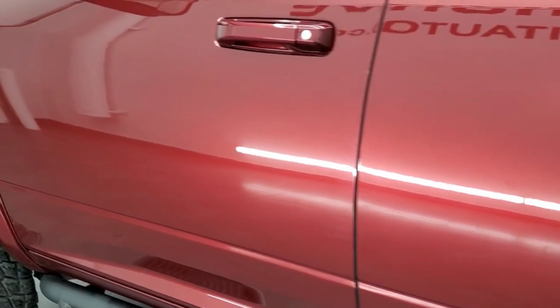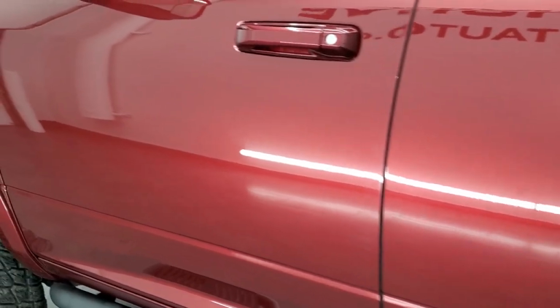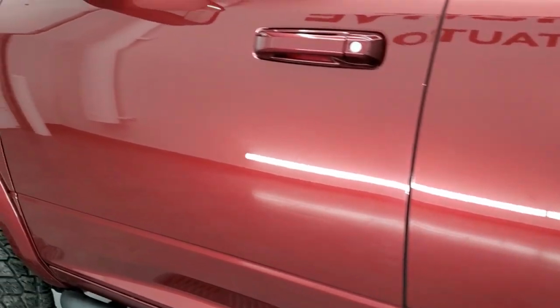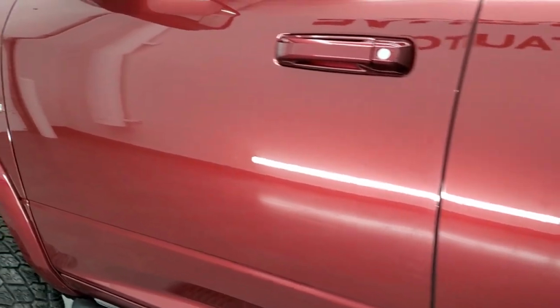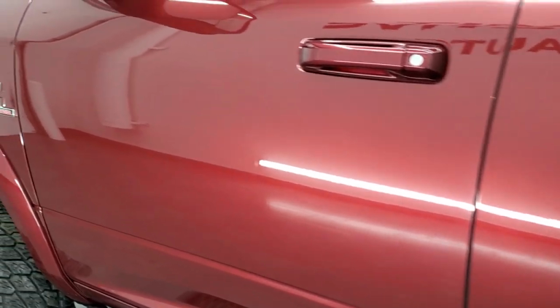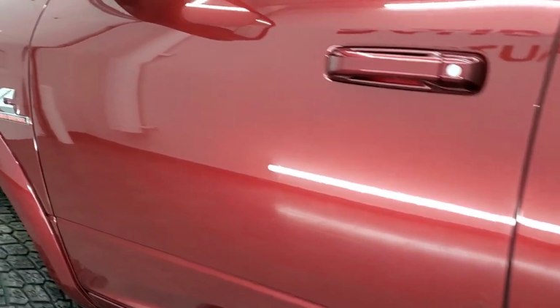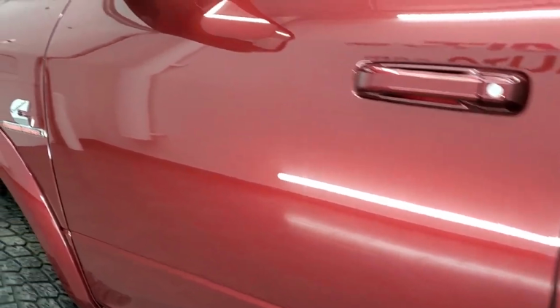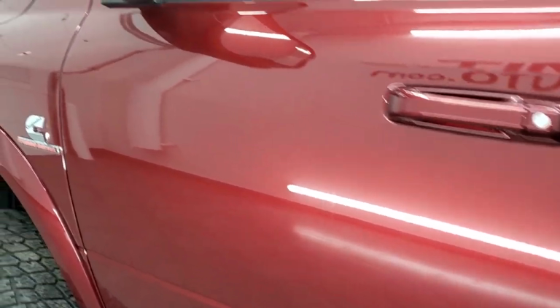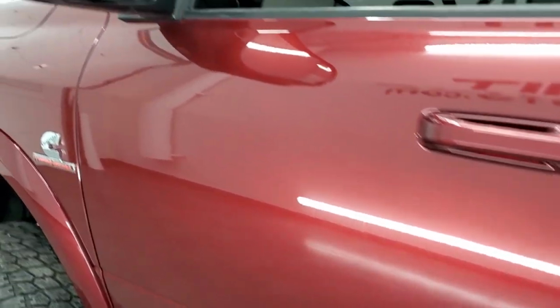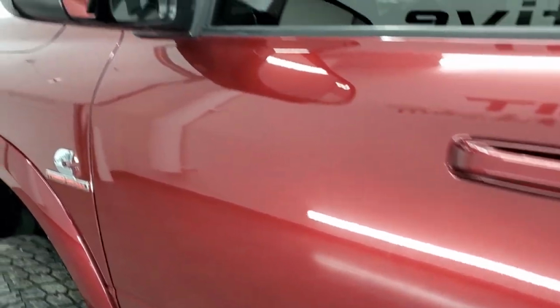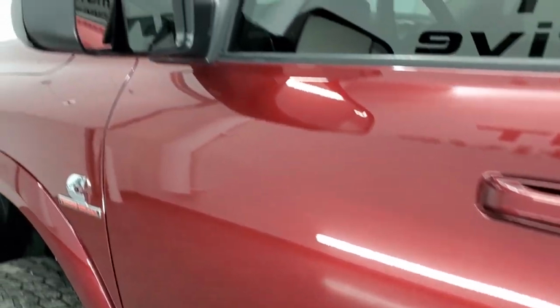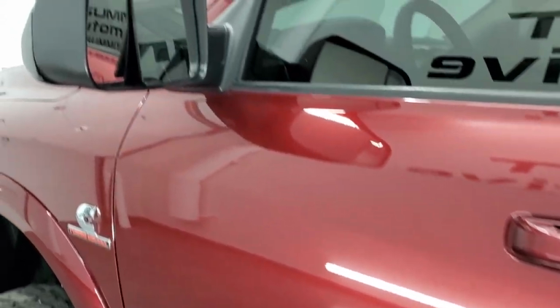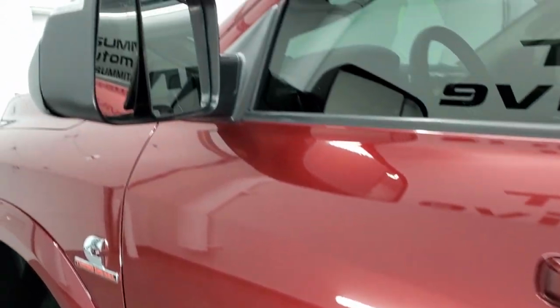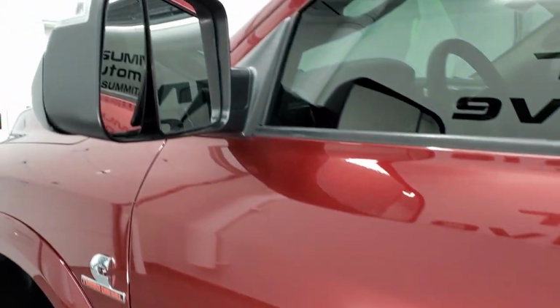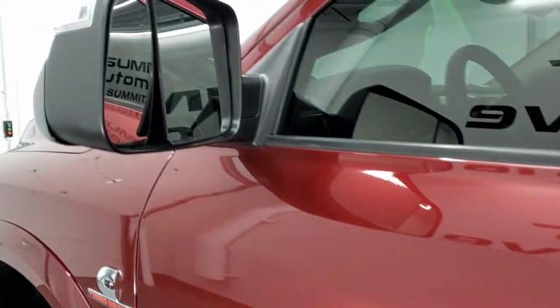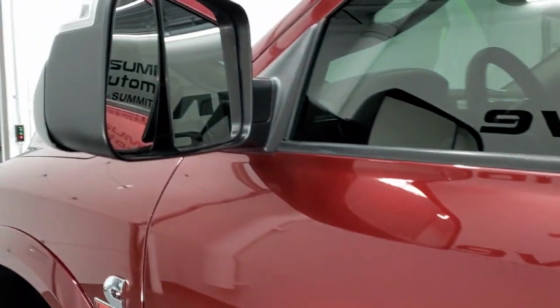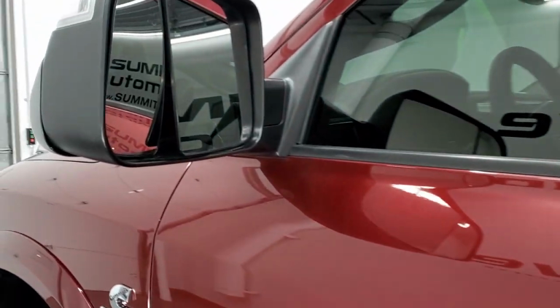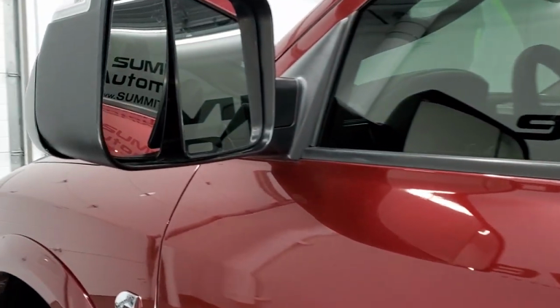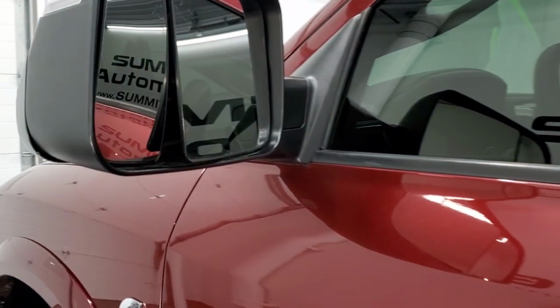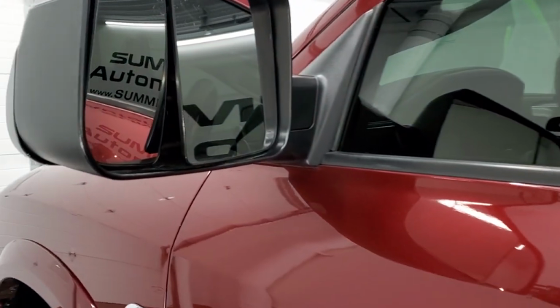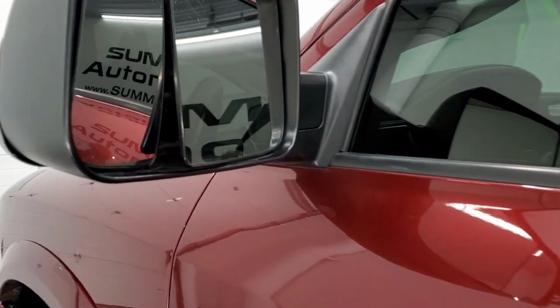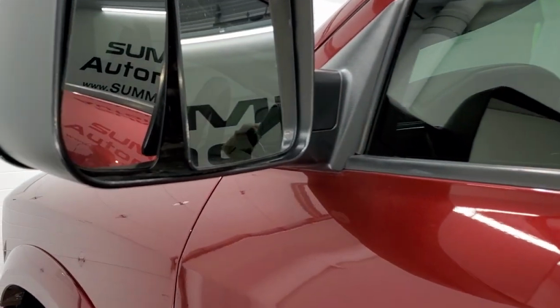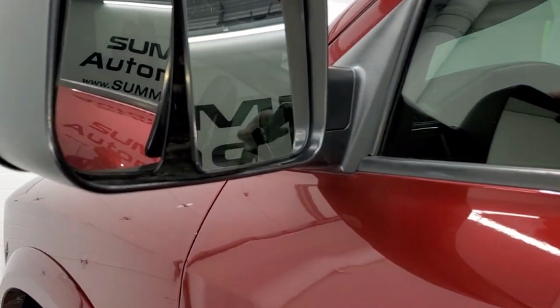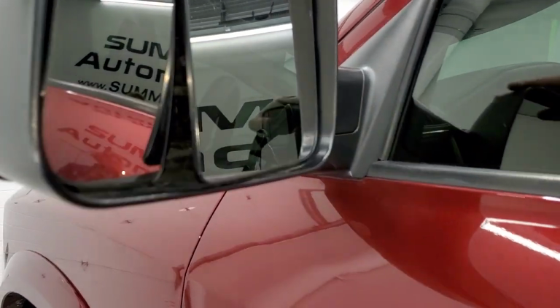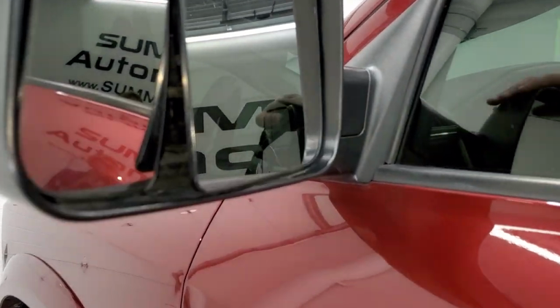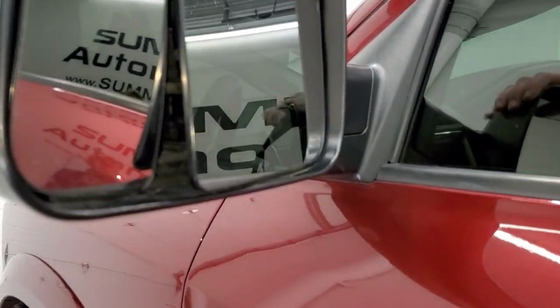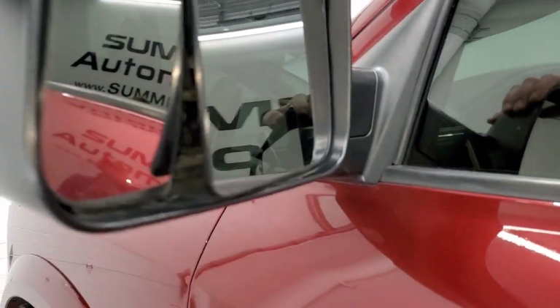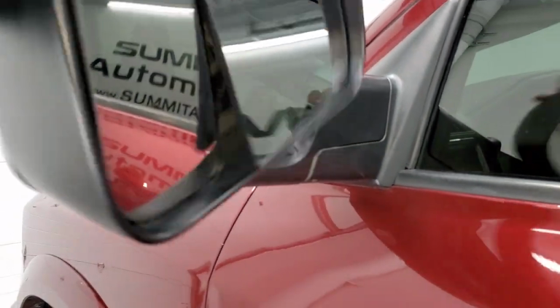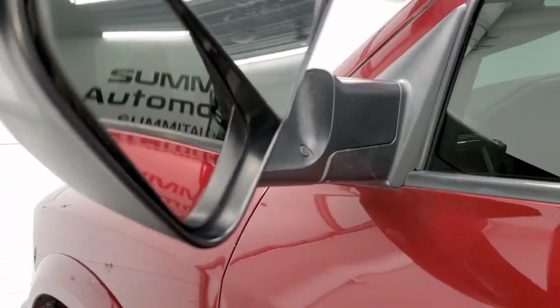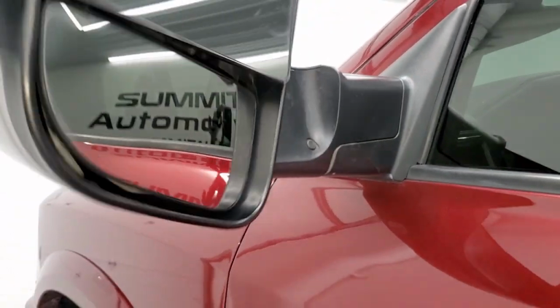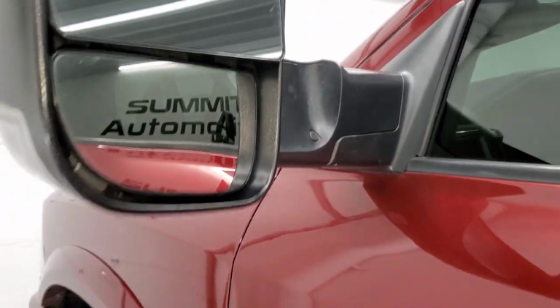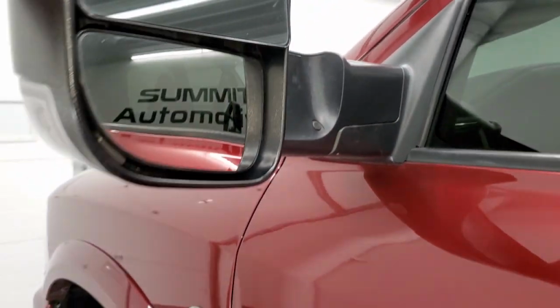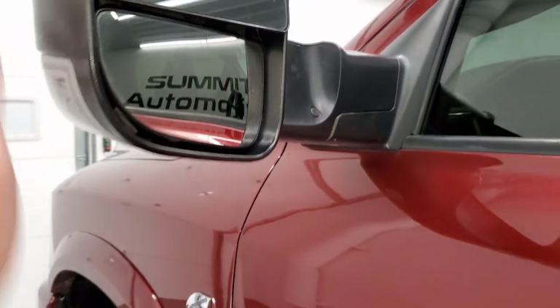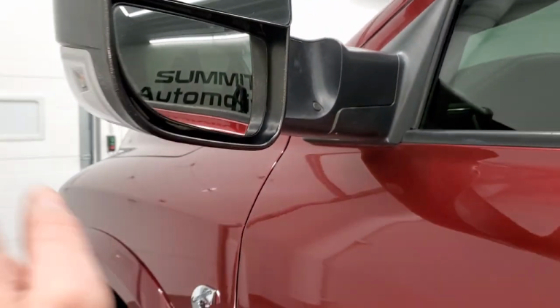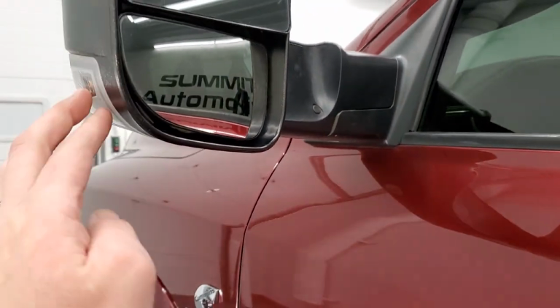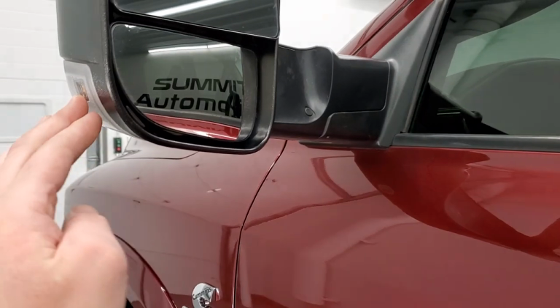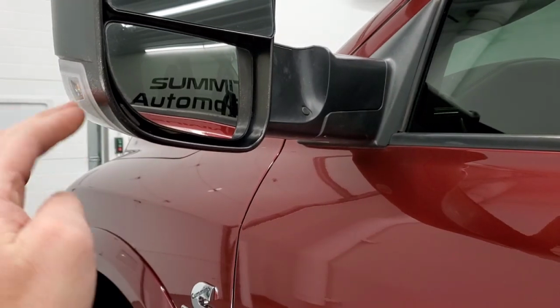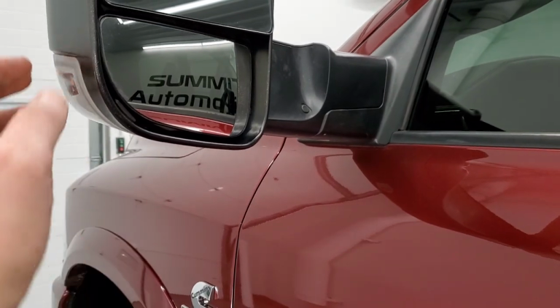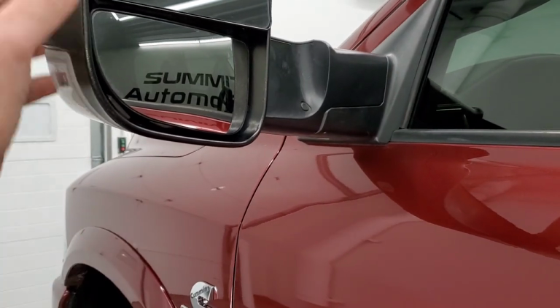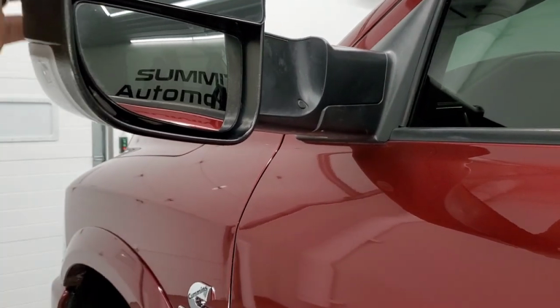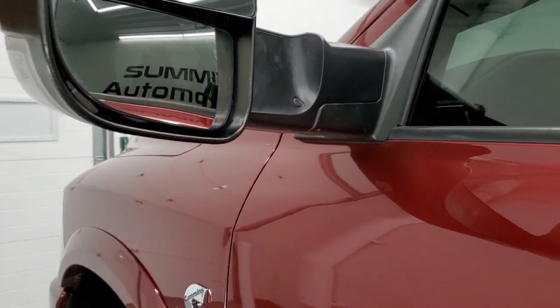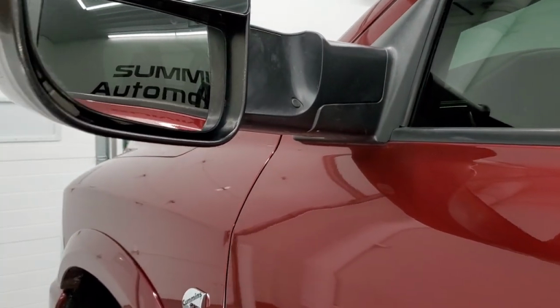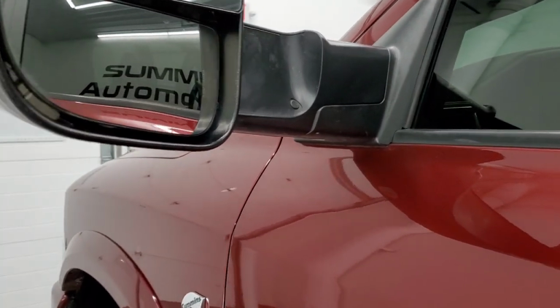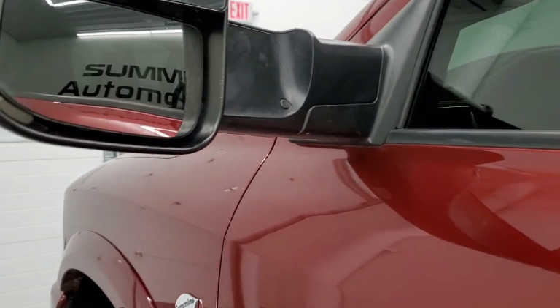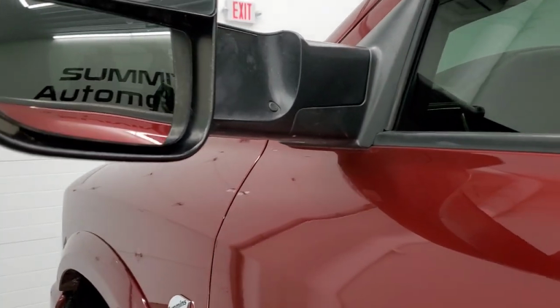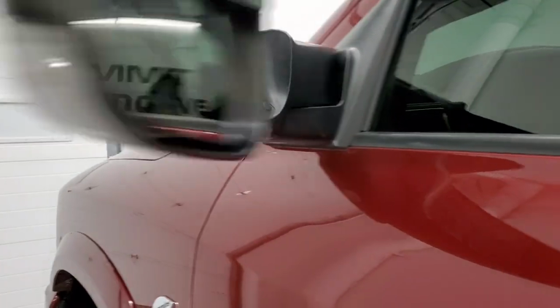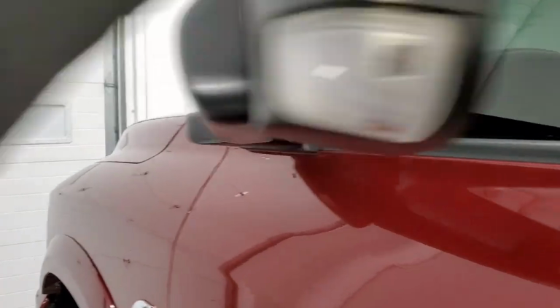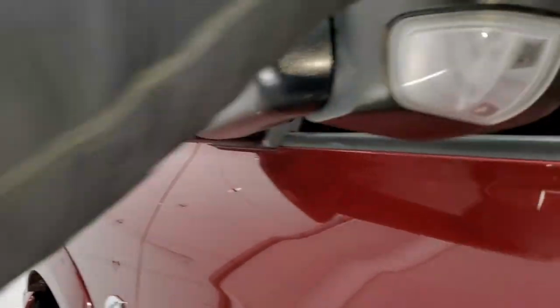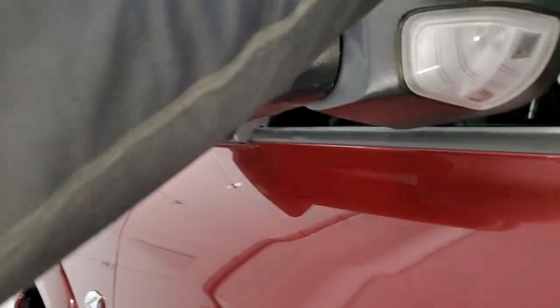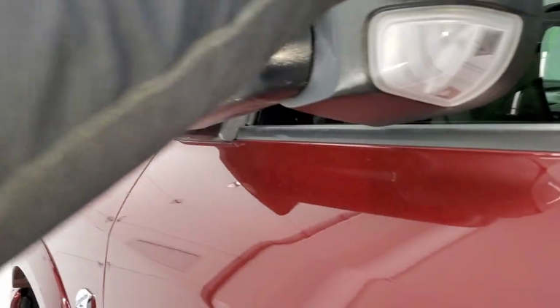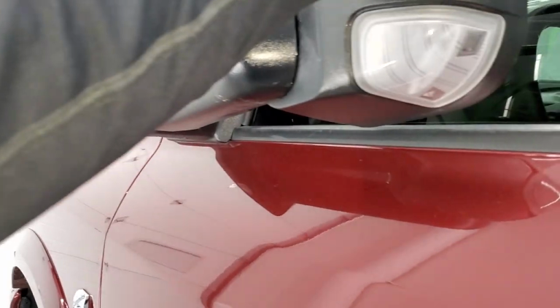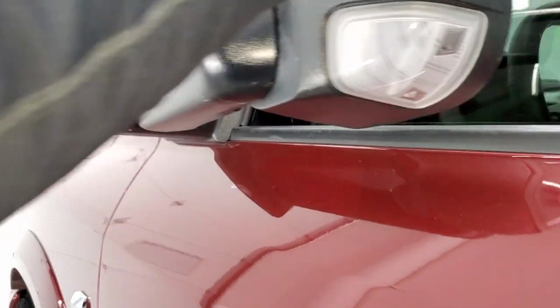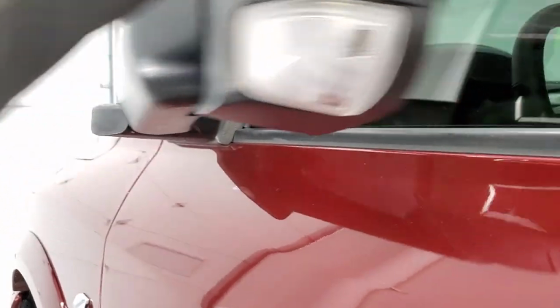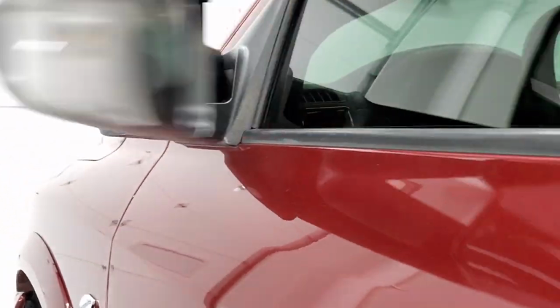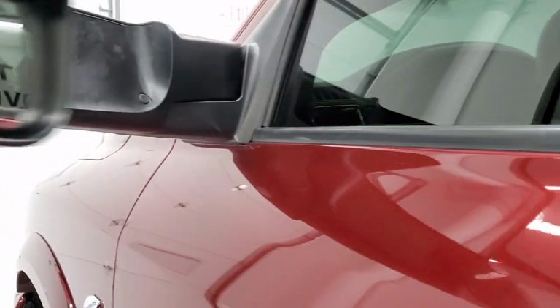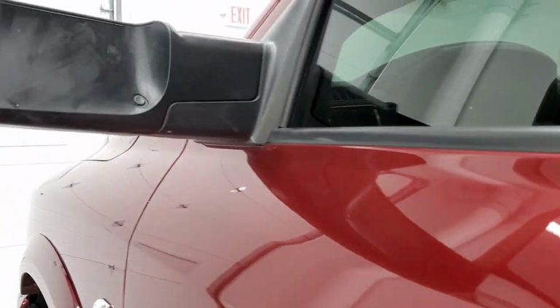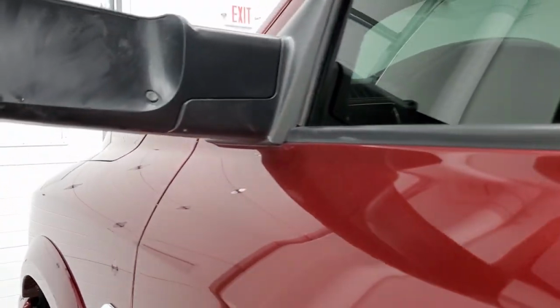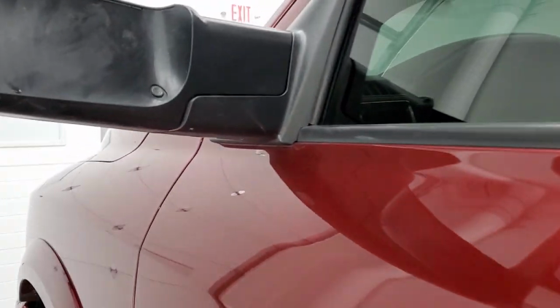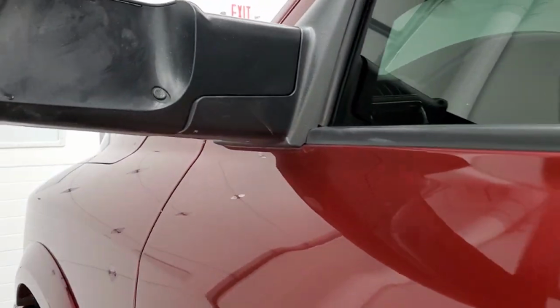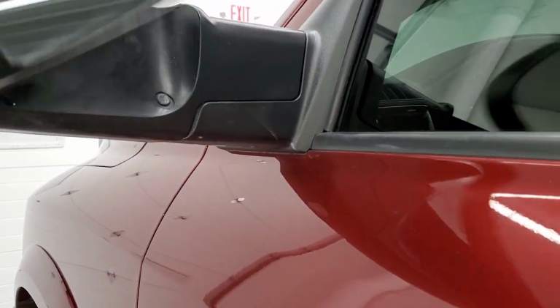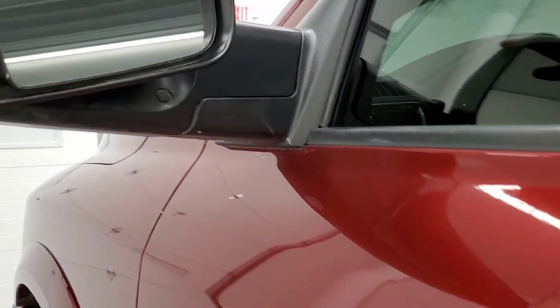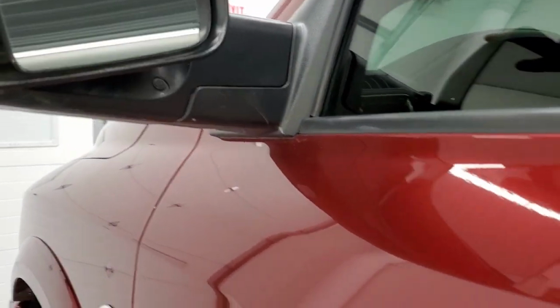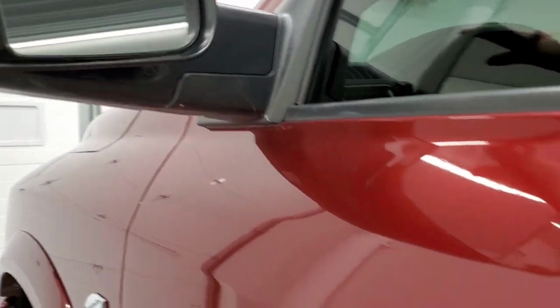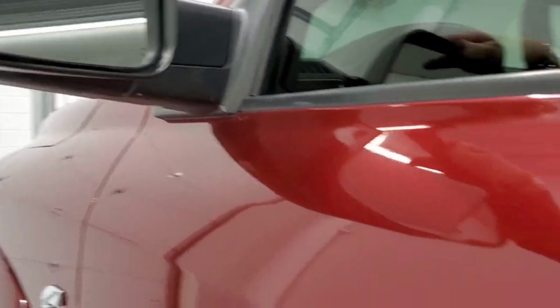It does come with the heated fold-up tow mirrors. They have built-in directional signals on them and they also fold in.